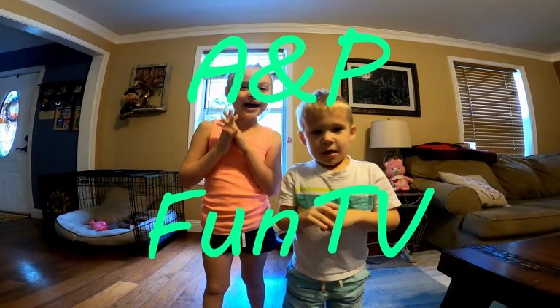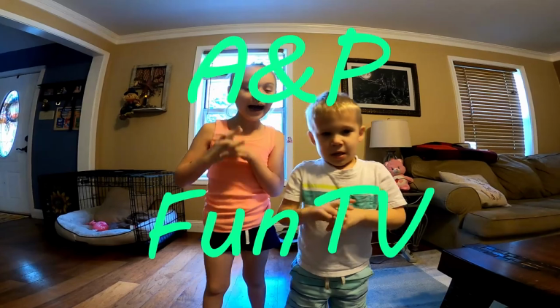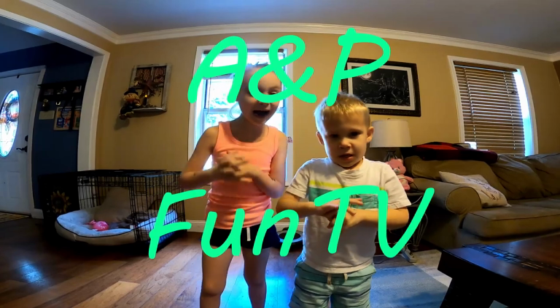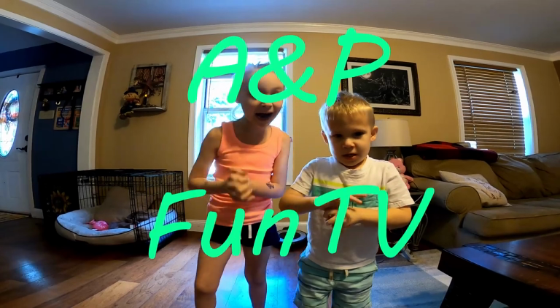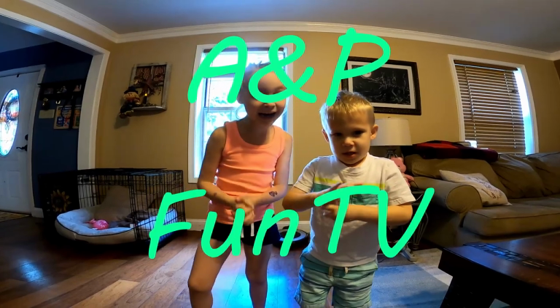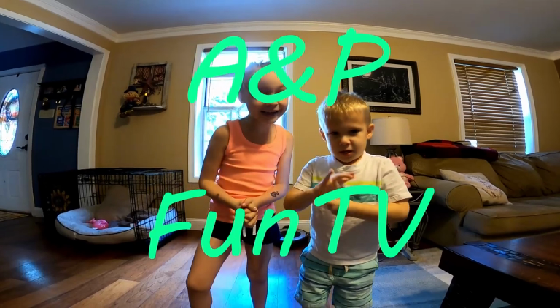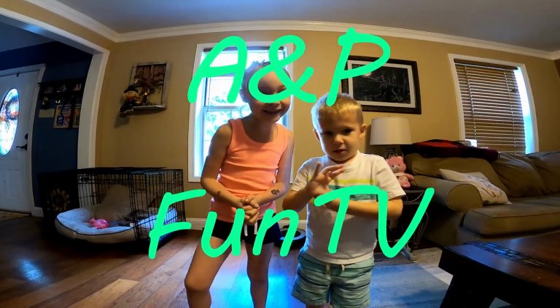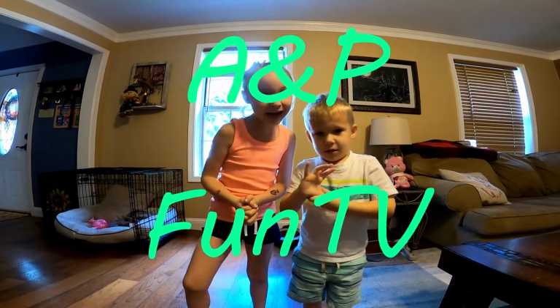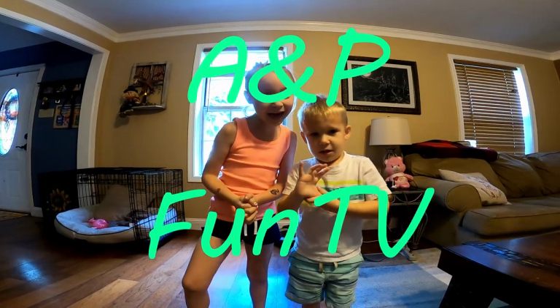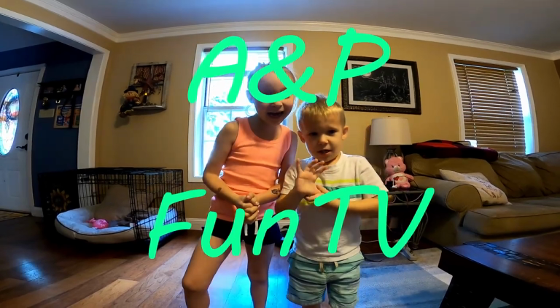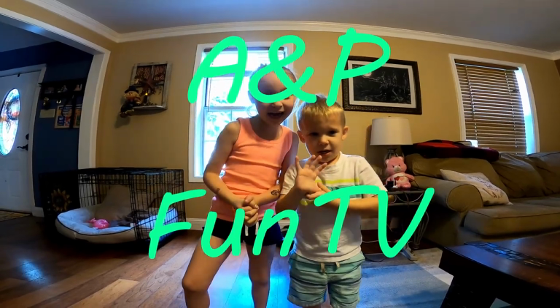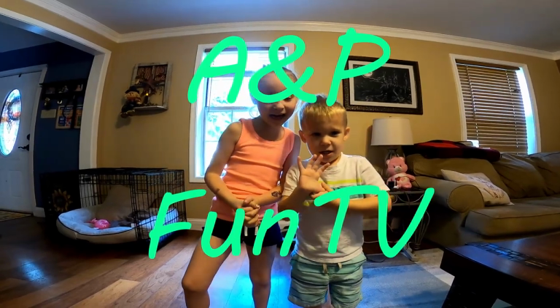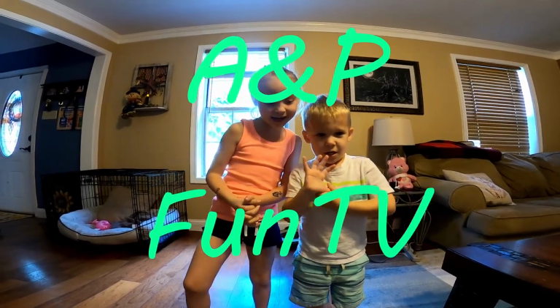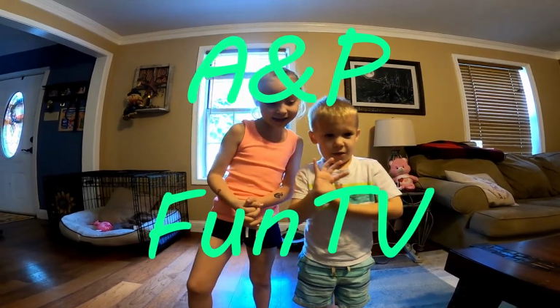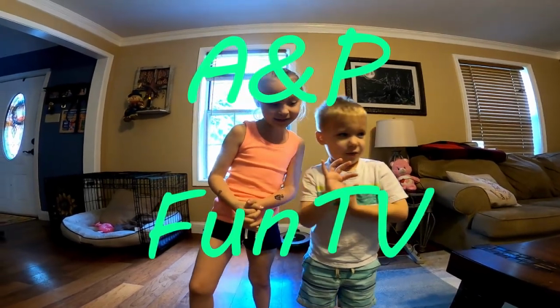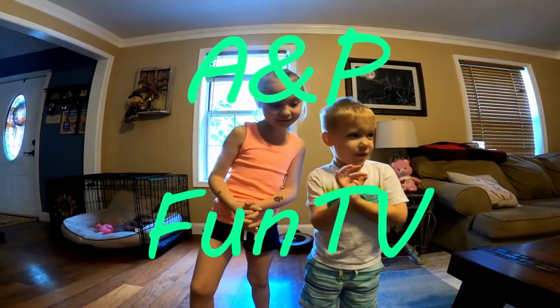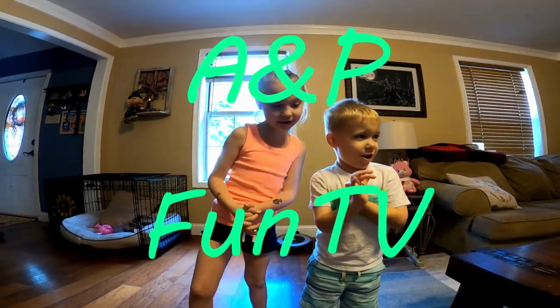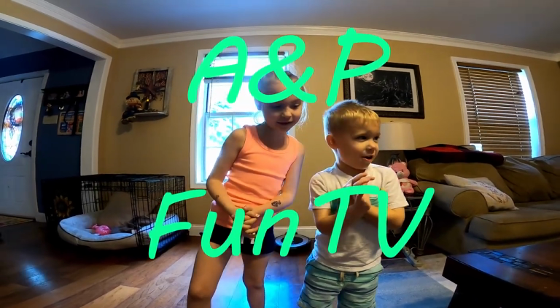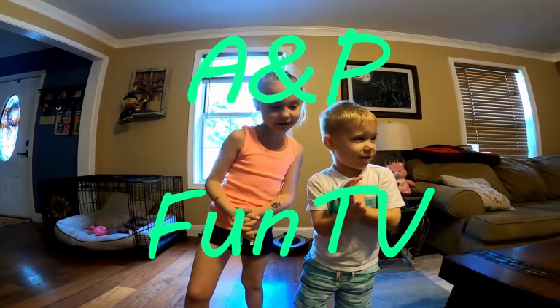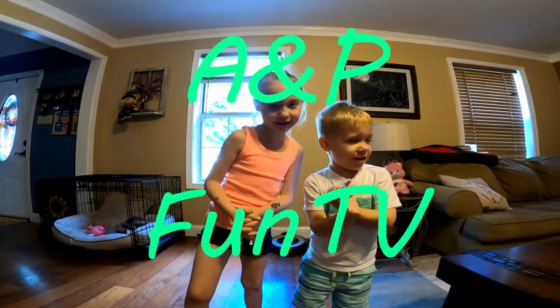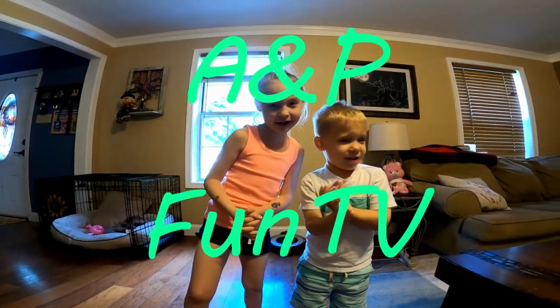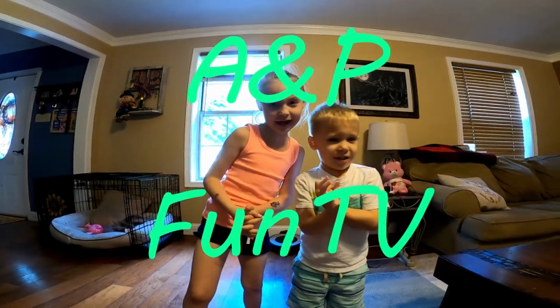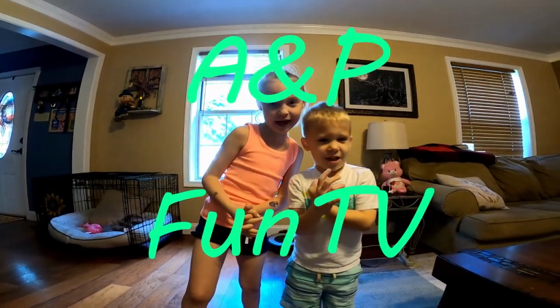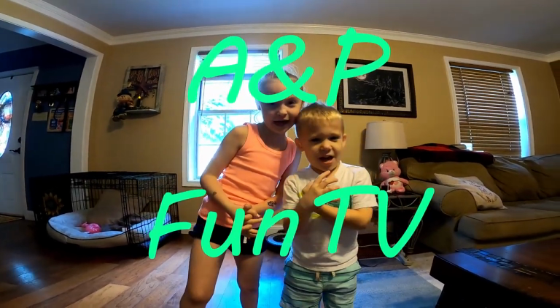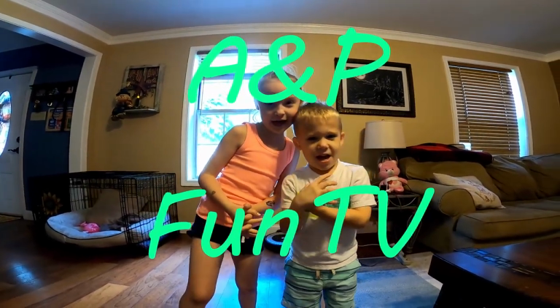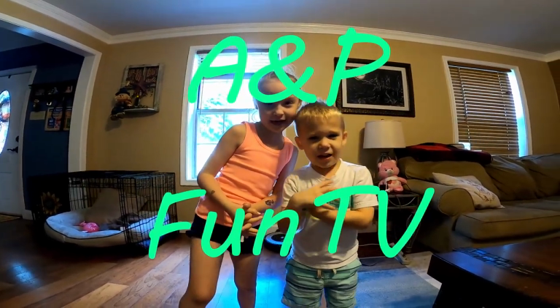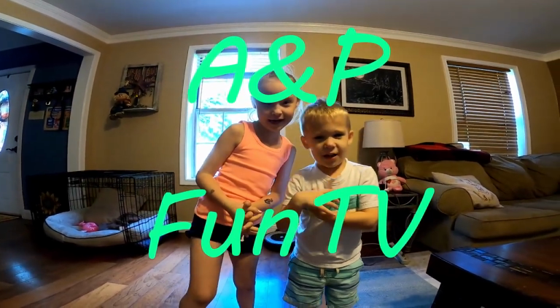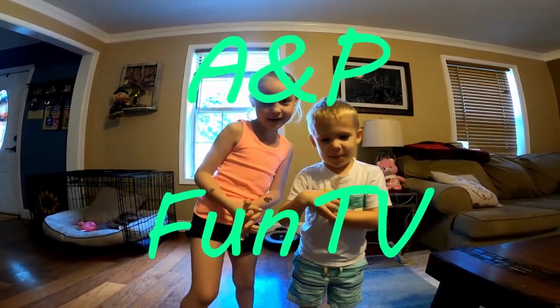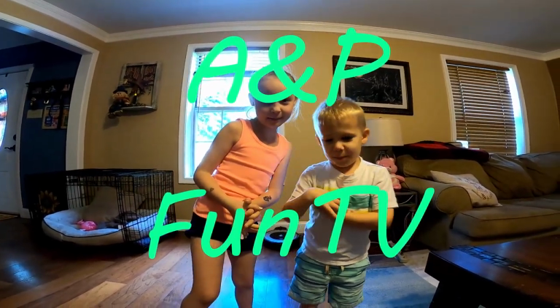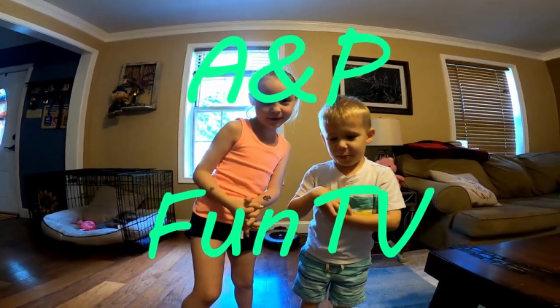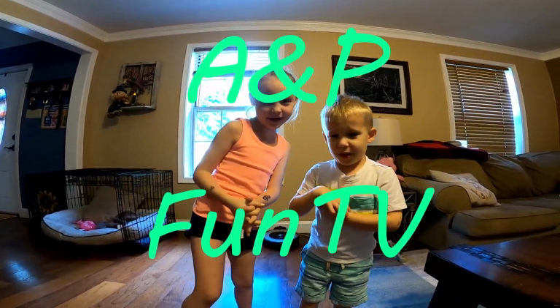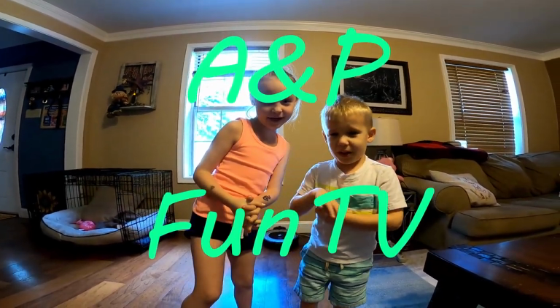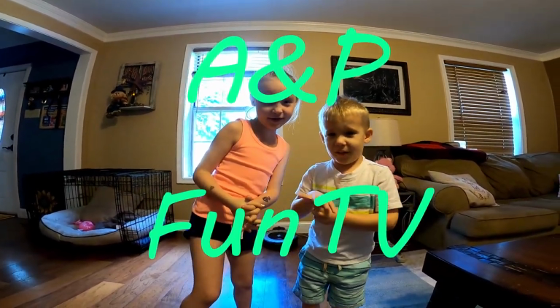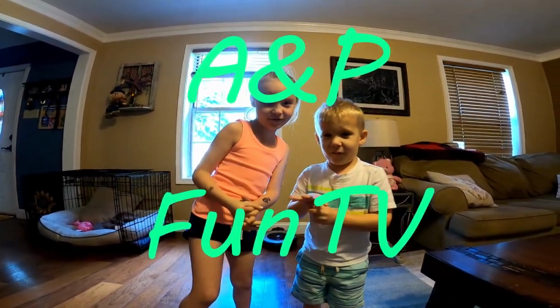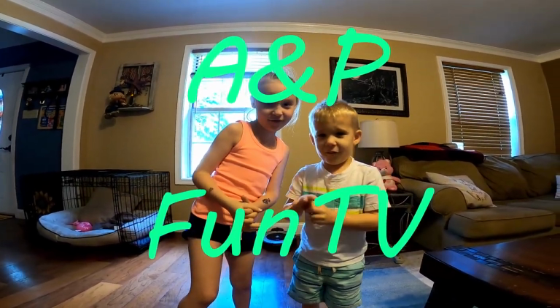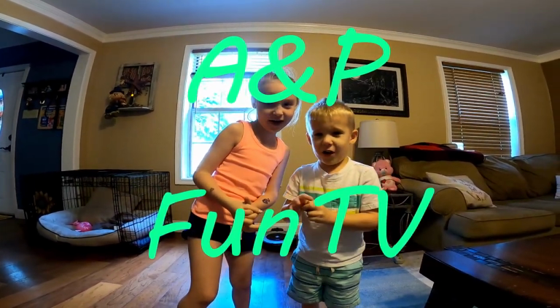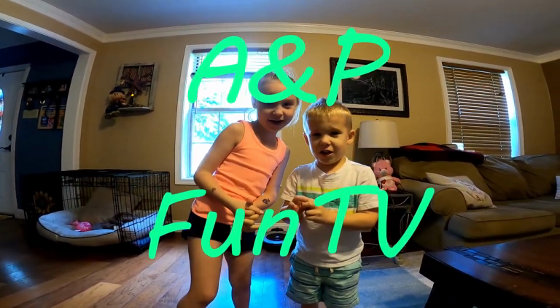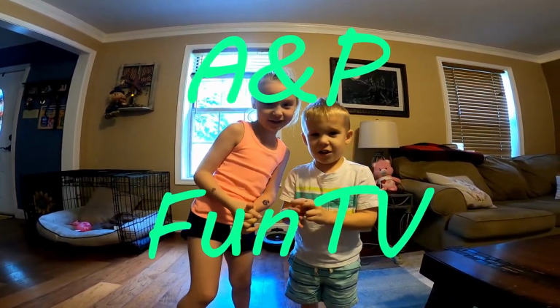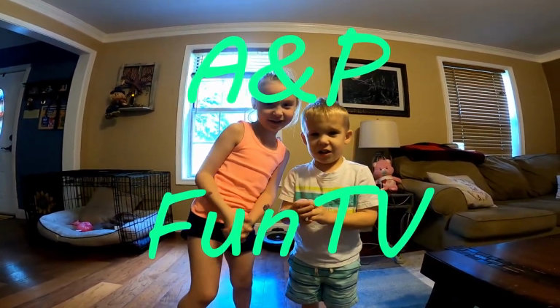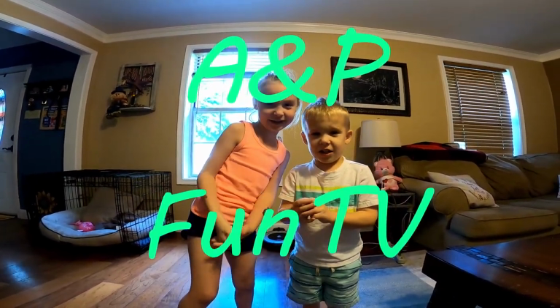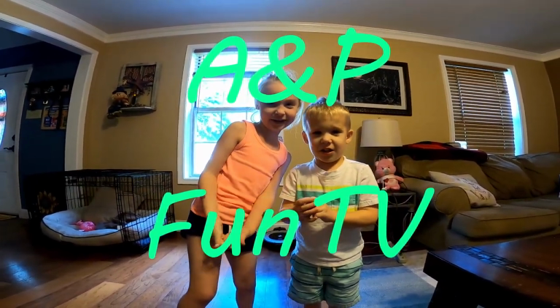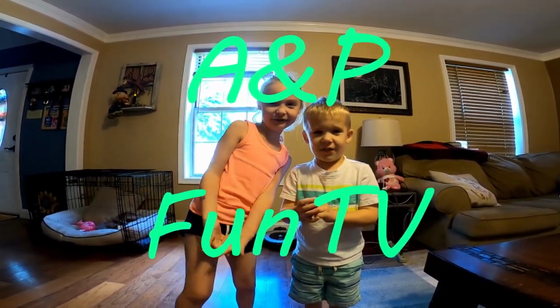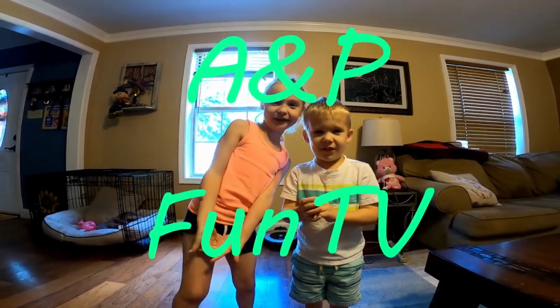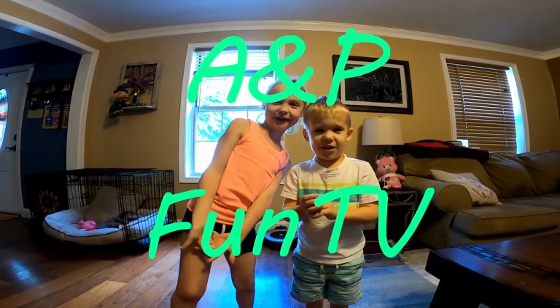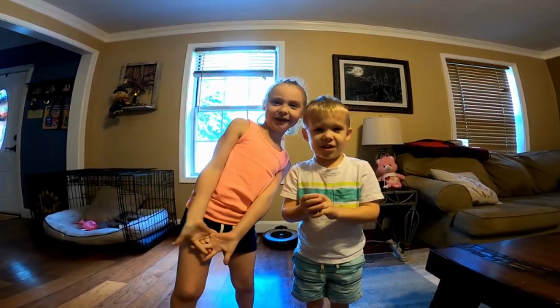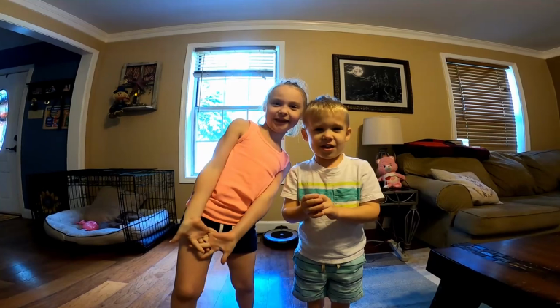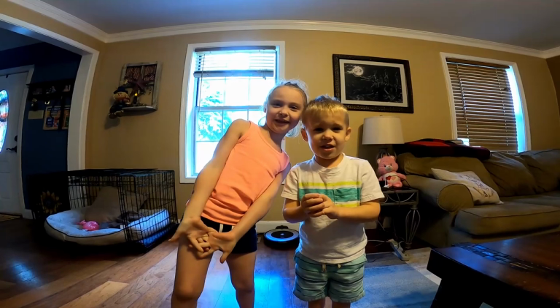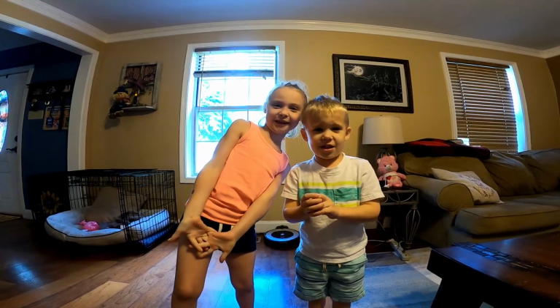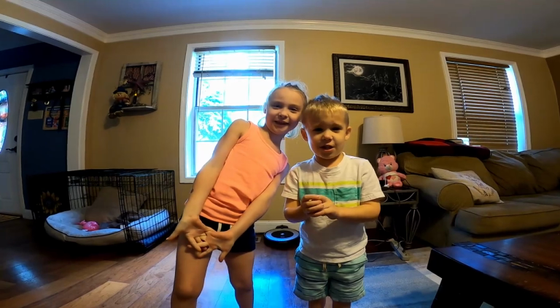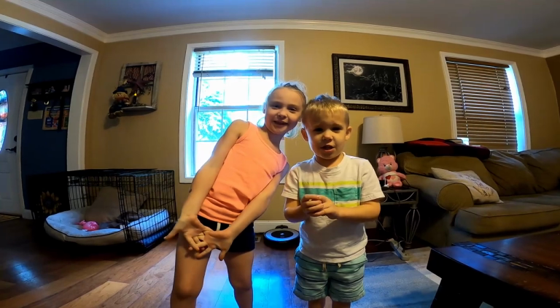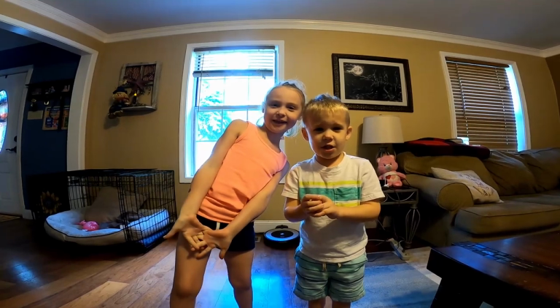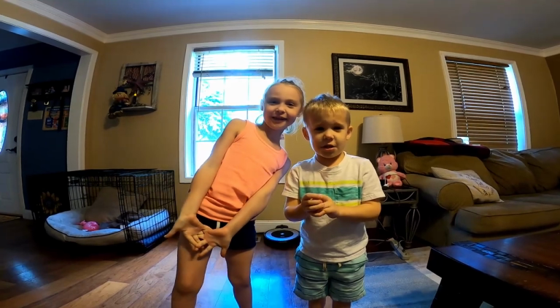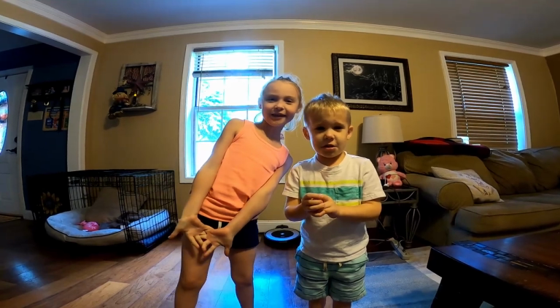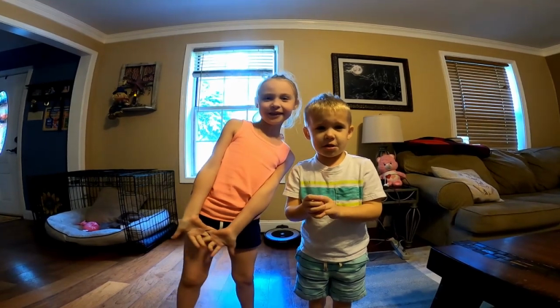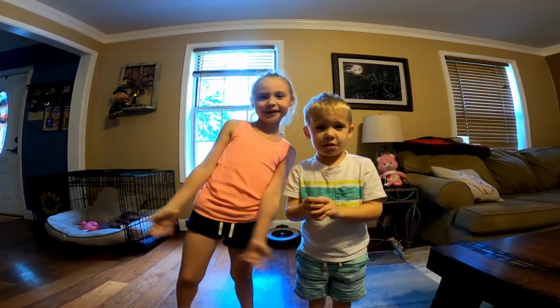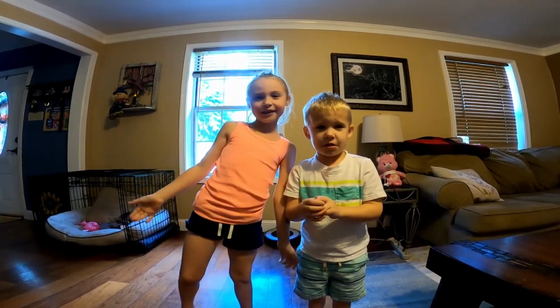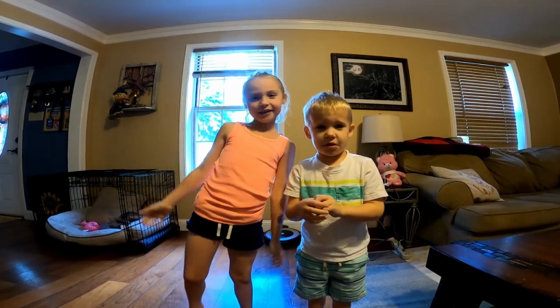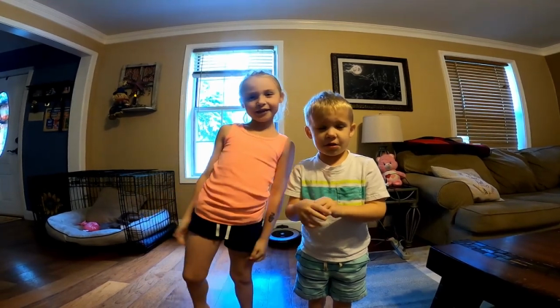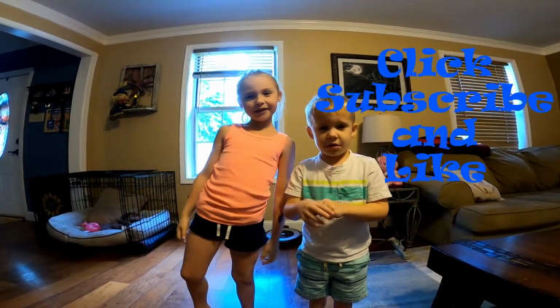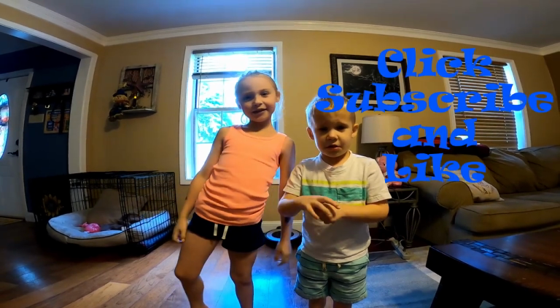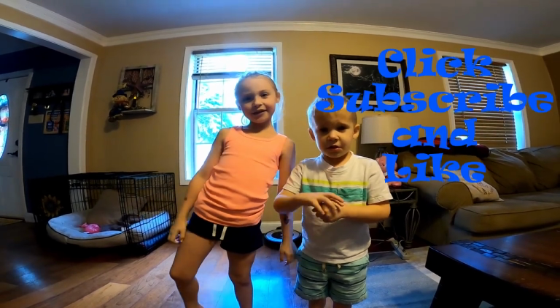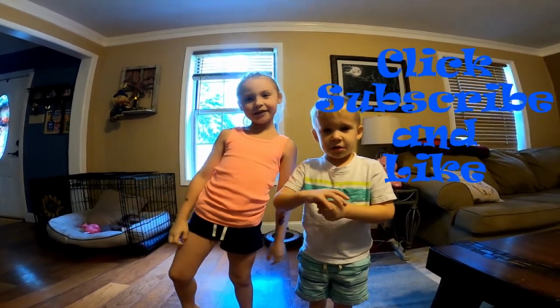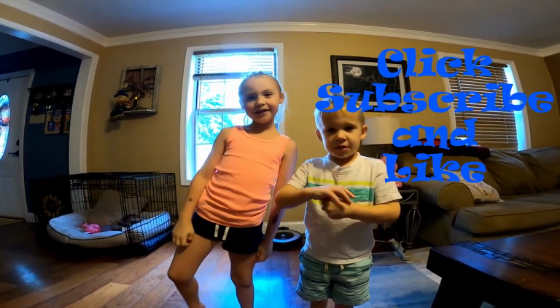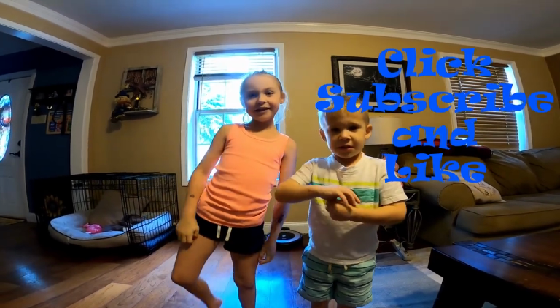Hi guys! Welcome to A&P Fun TV! Did Harvey move last night?